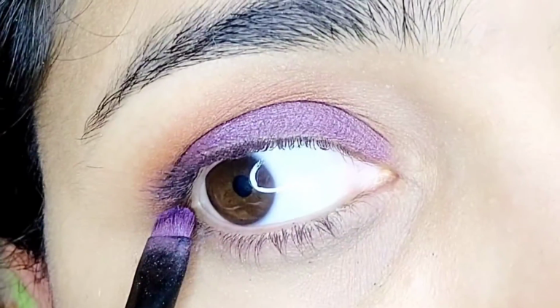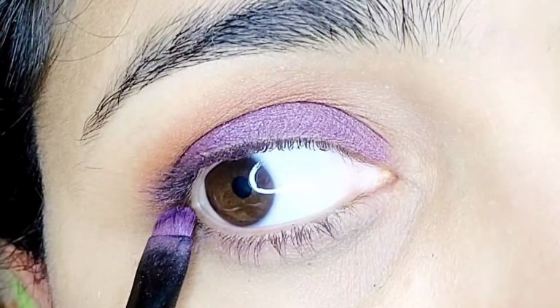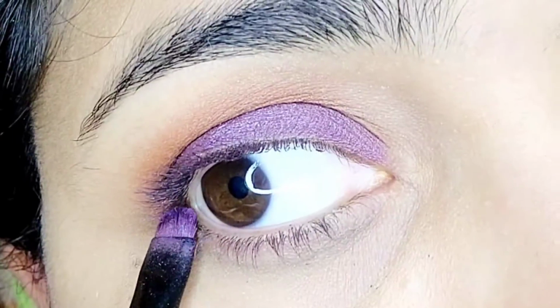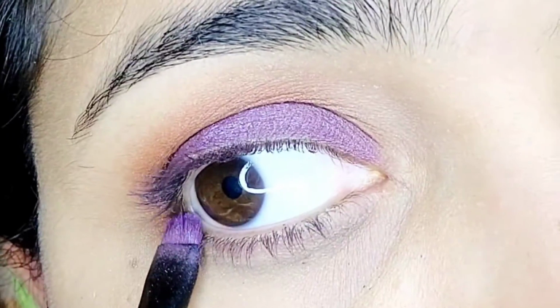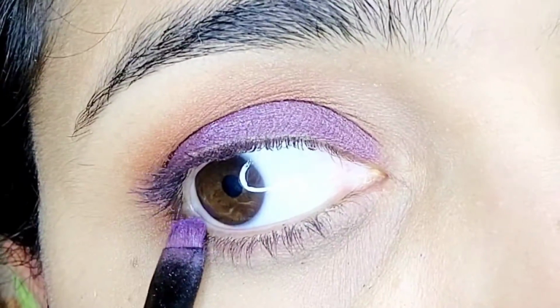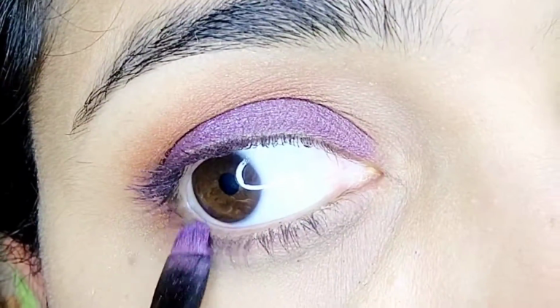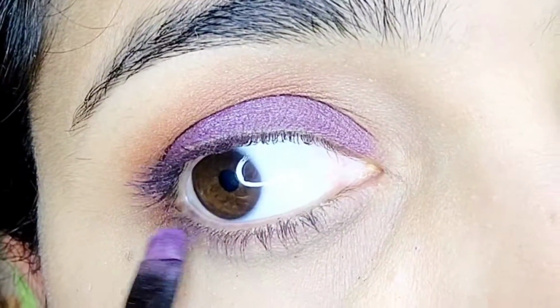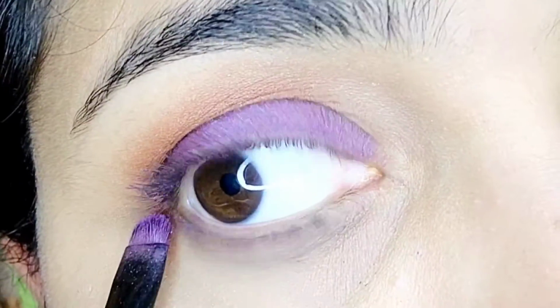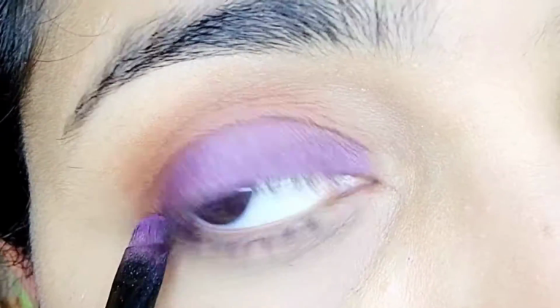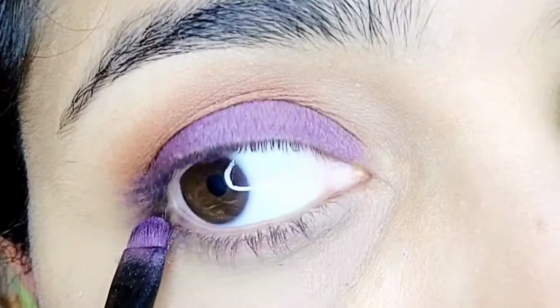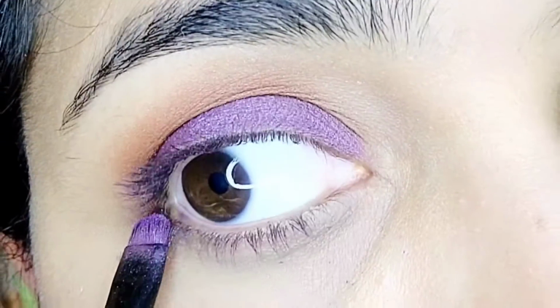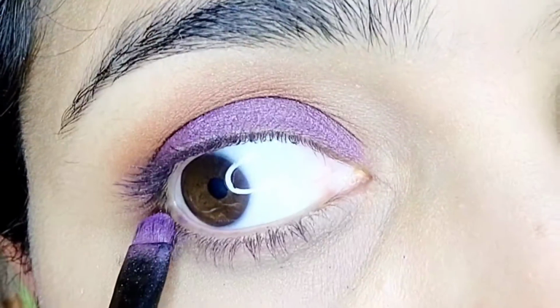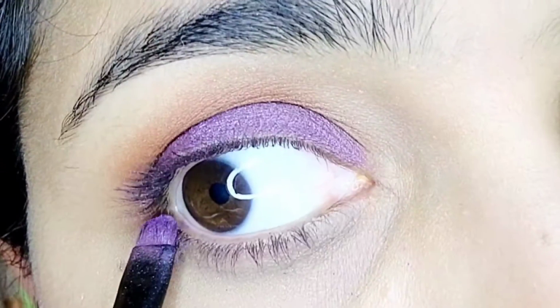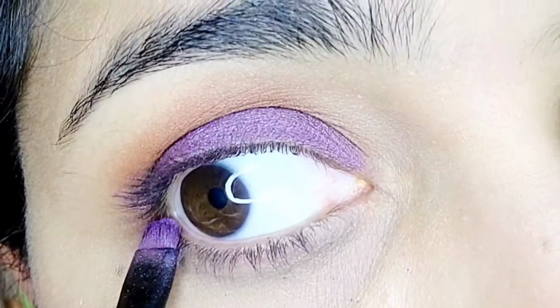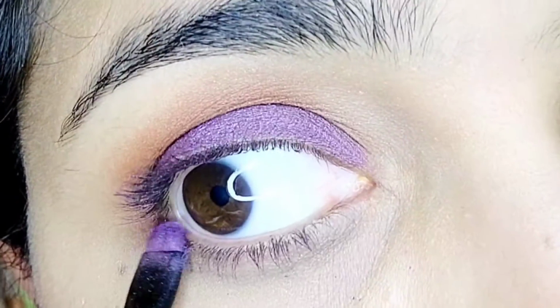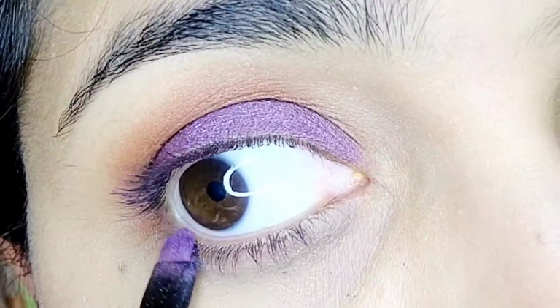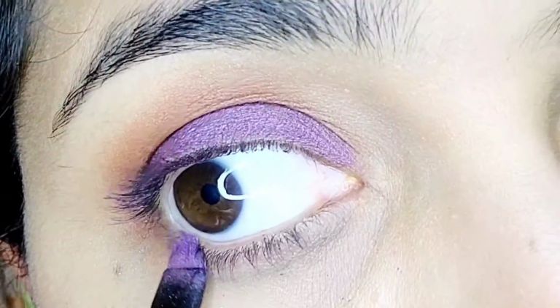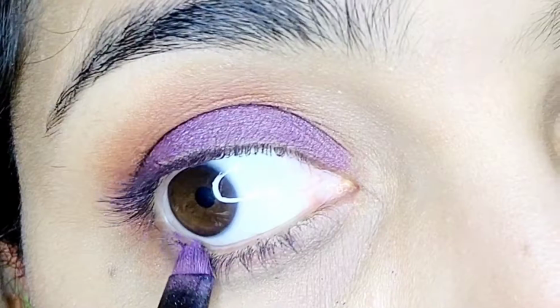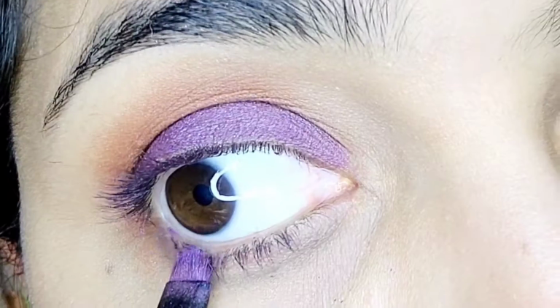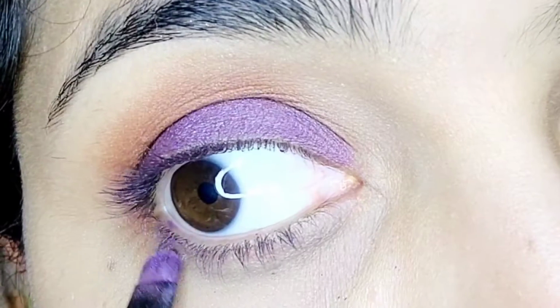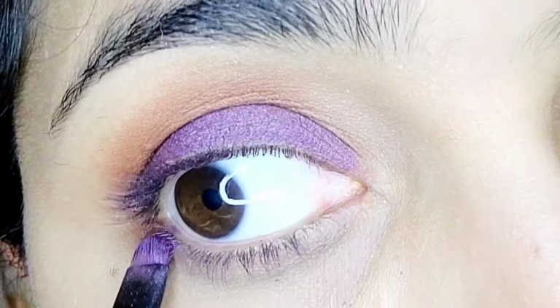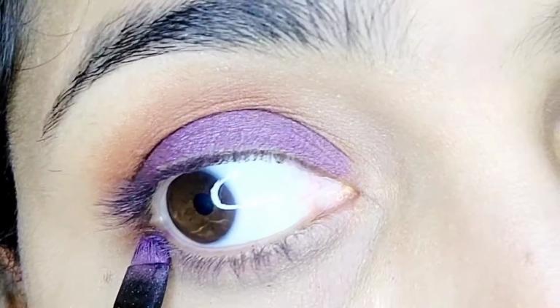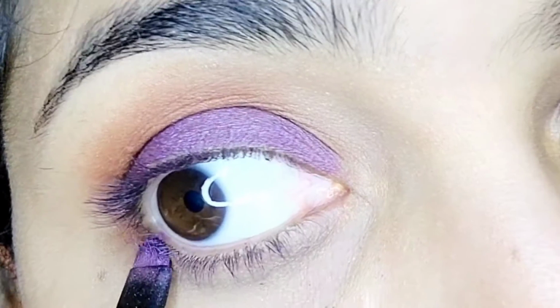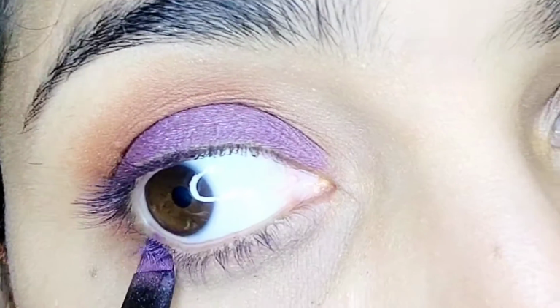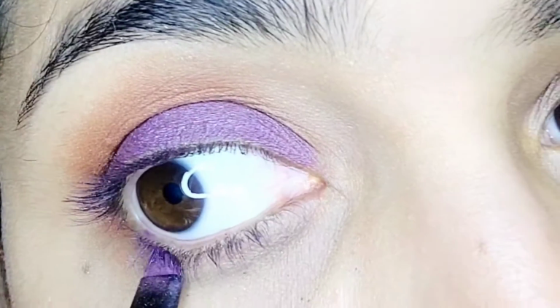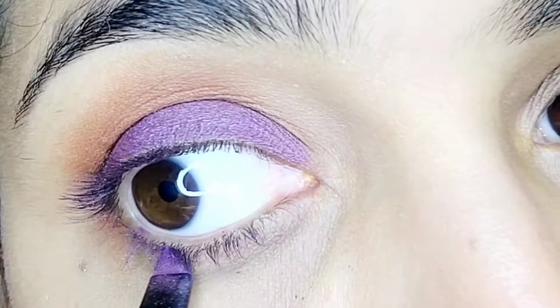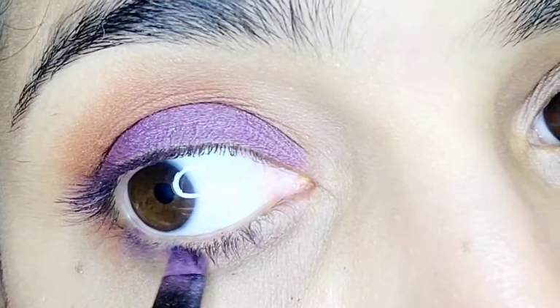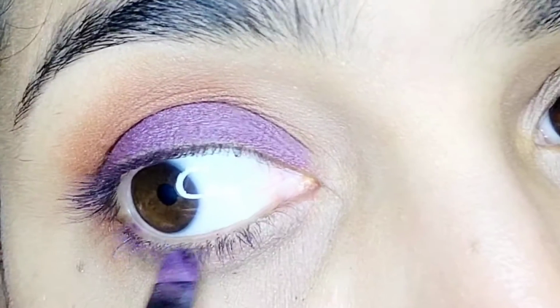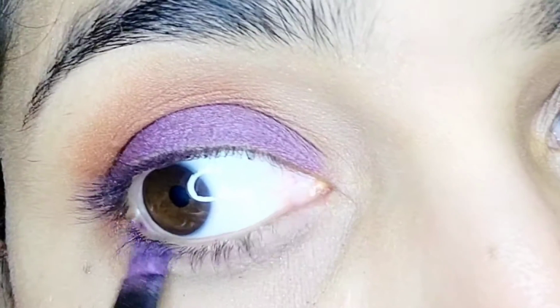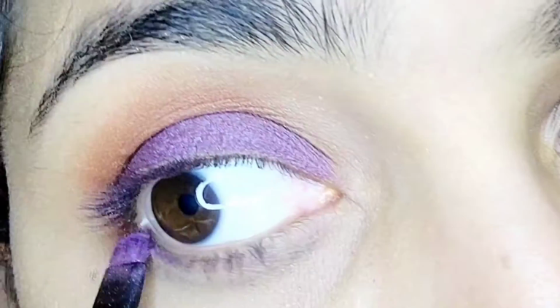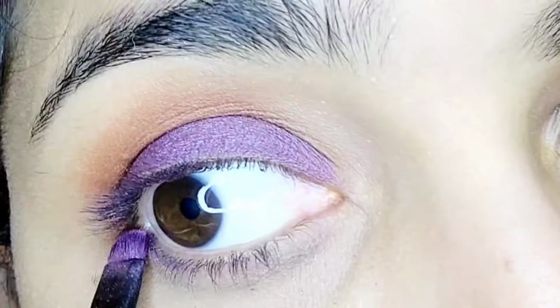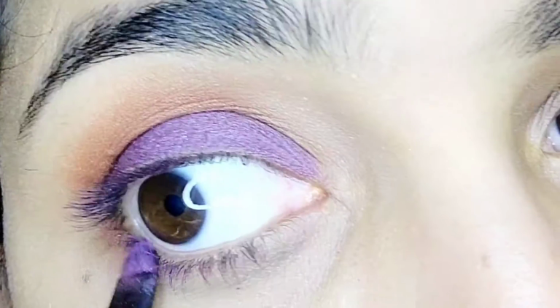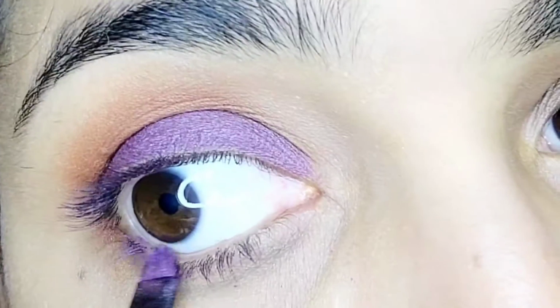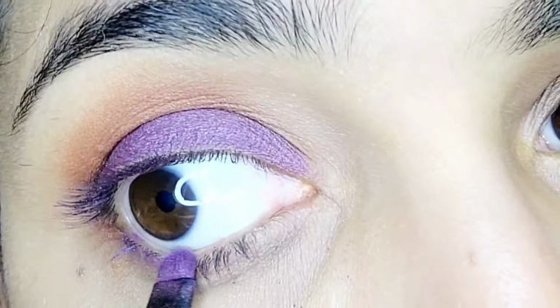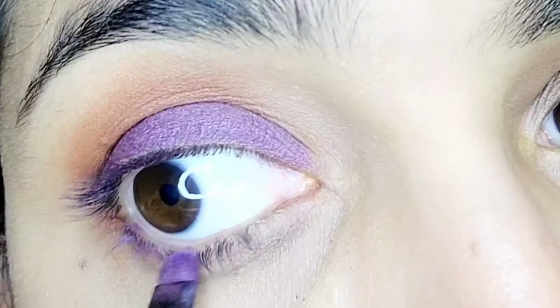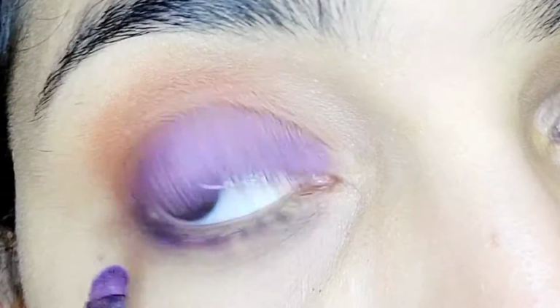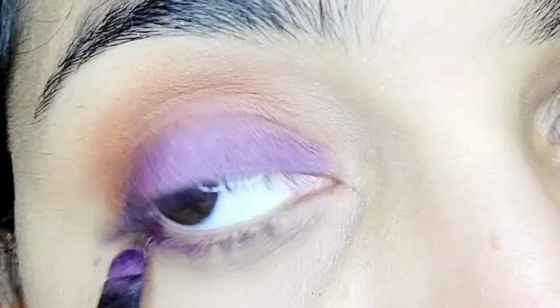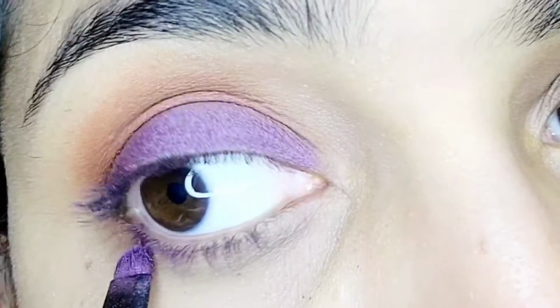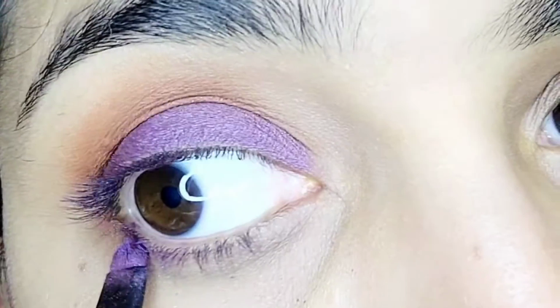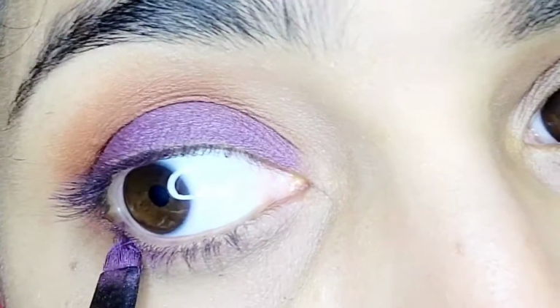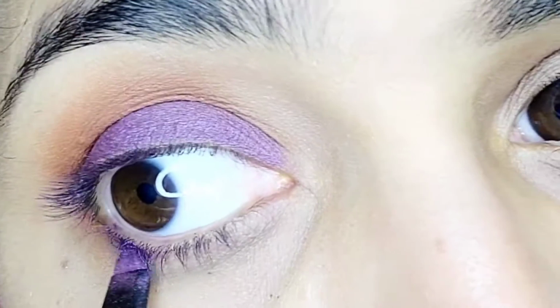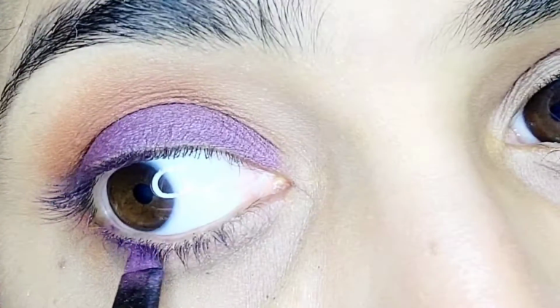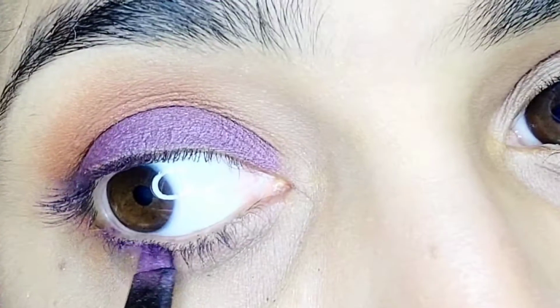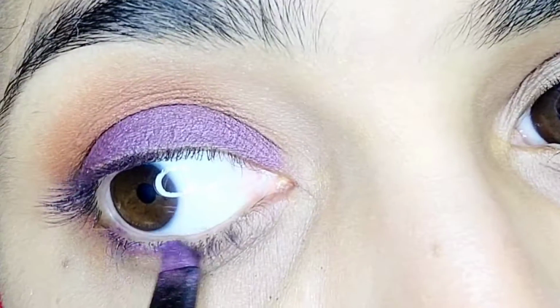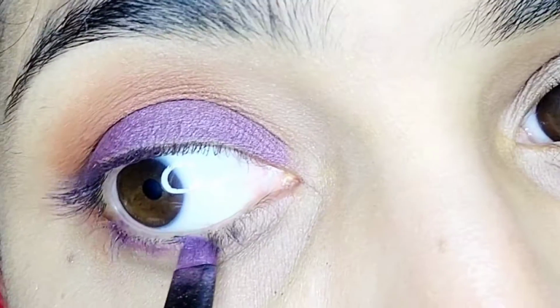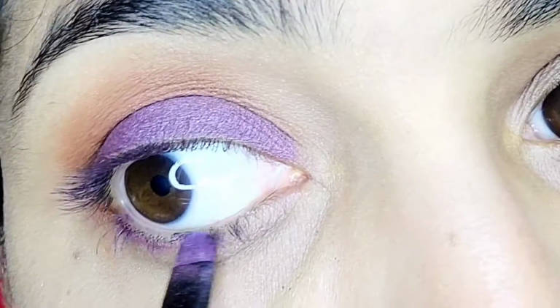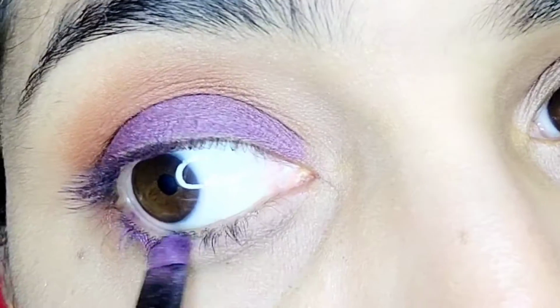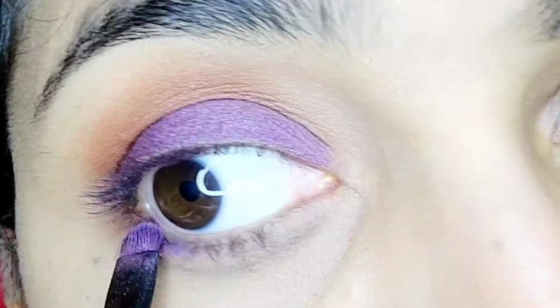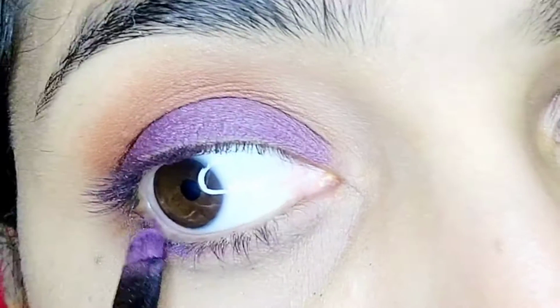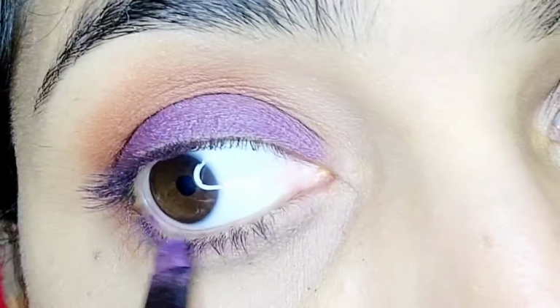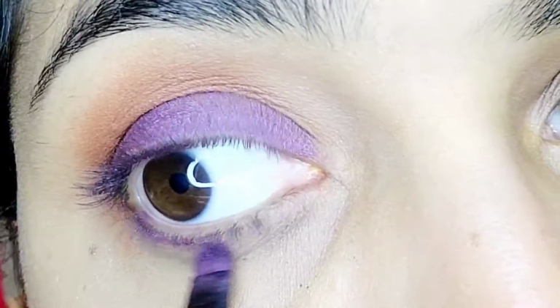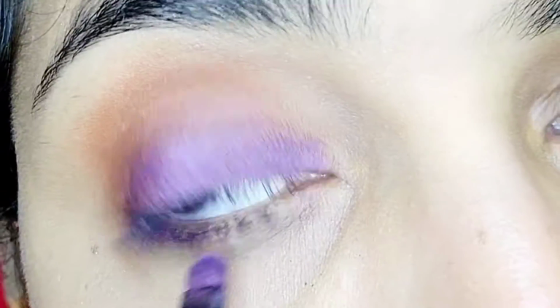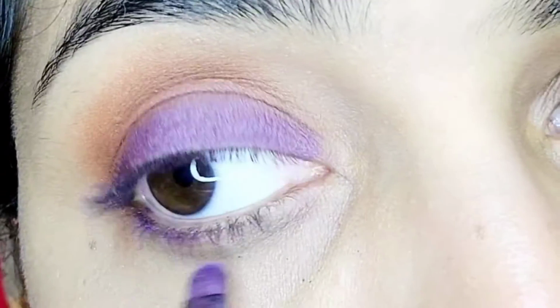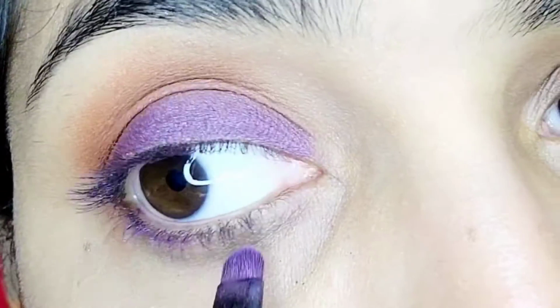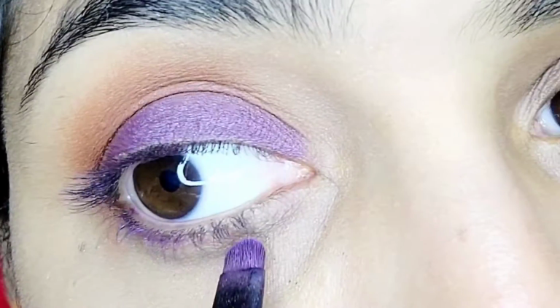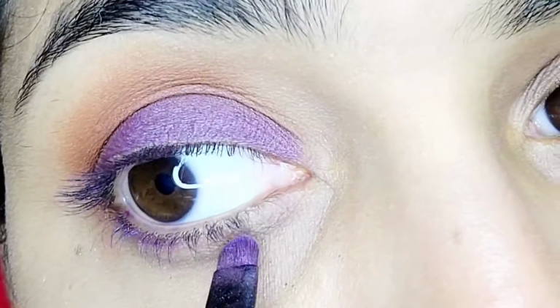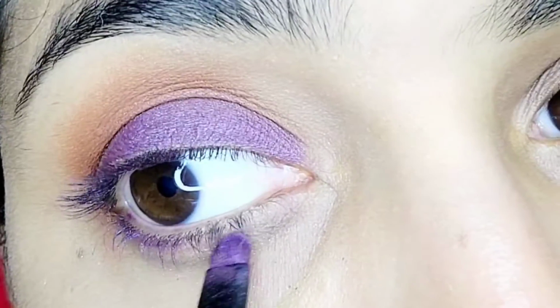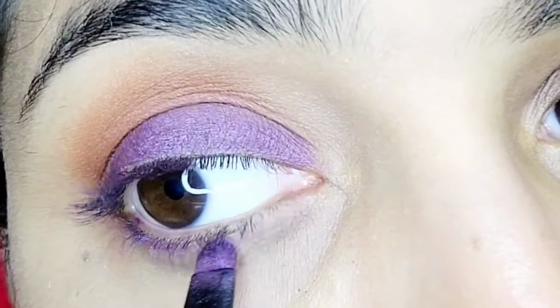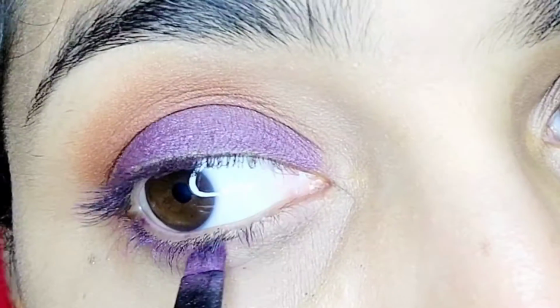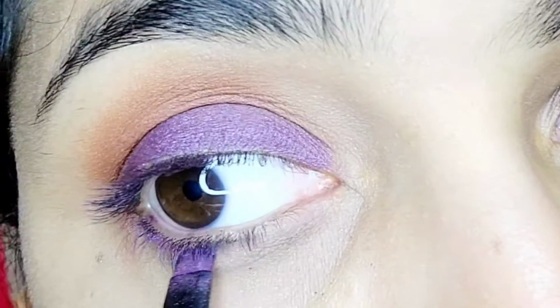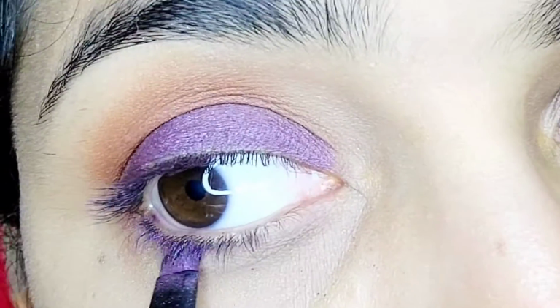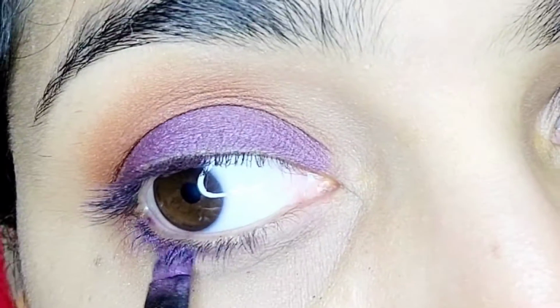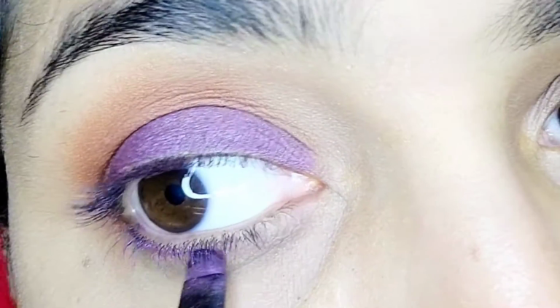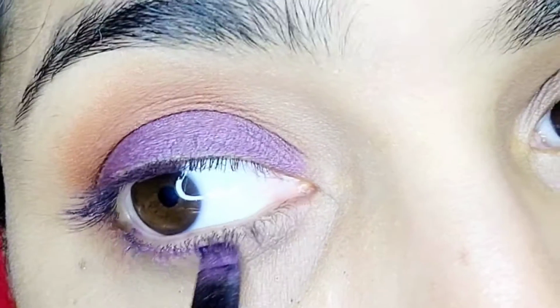Now repeat the same violet shadow application on the right eye, applying it to the eyelid on the right side.